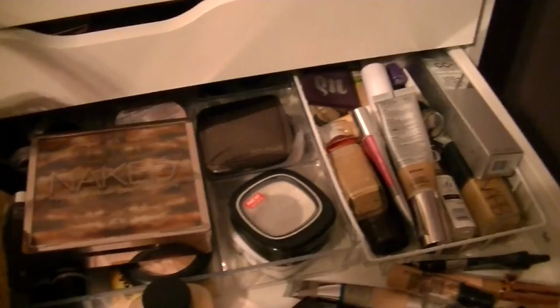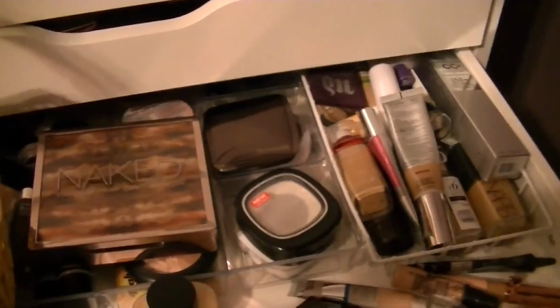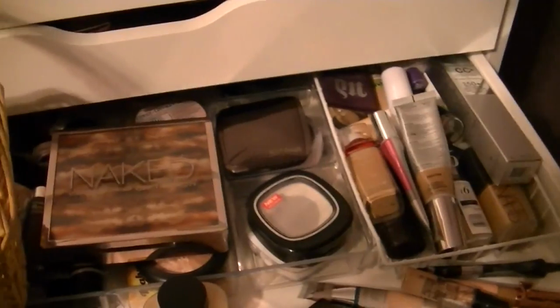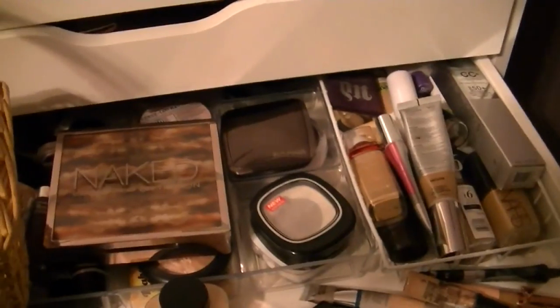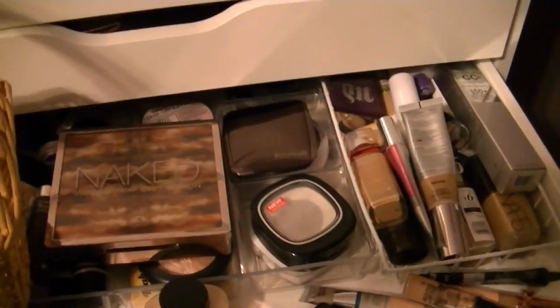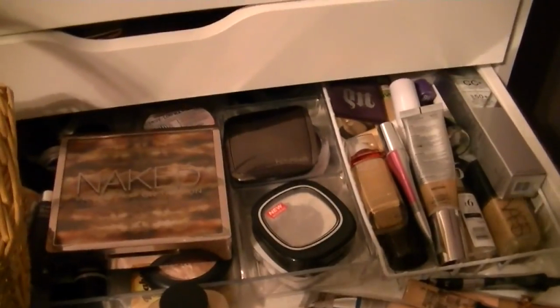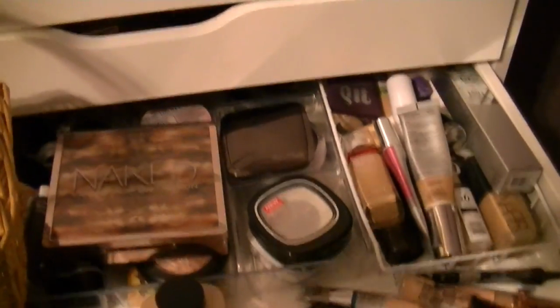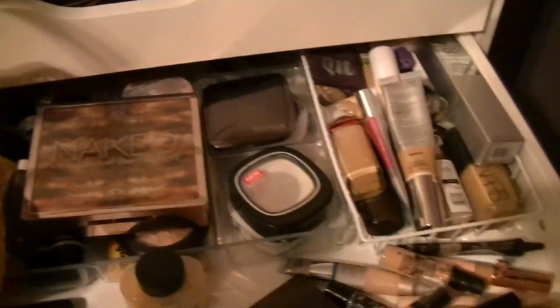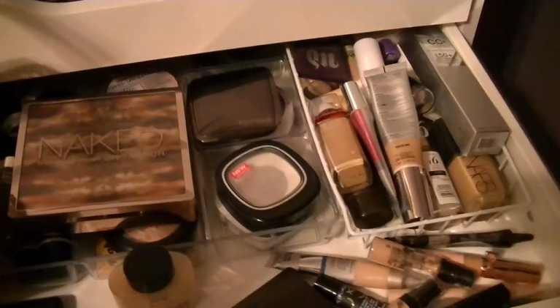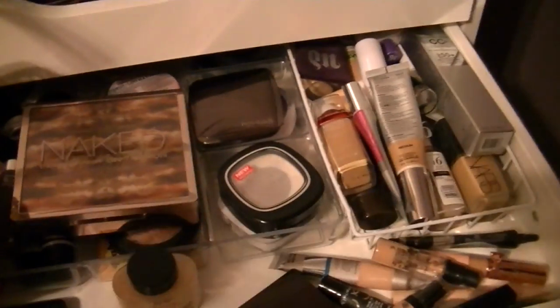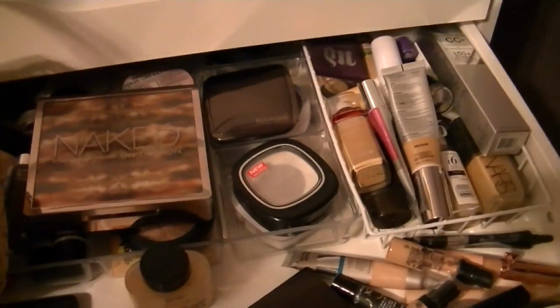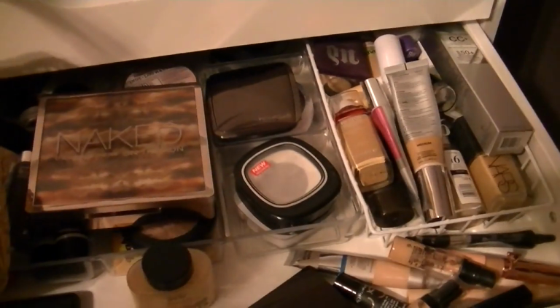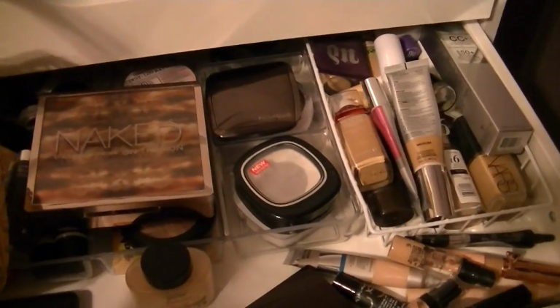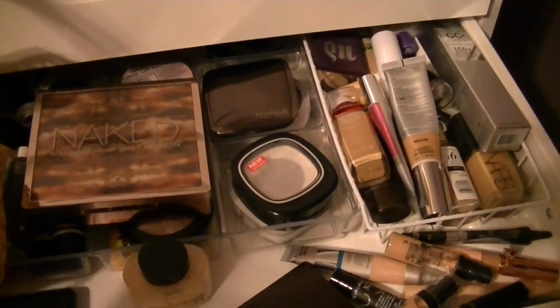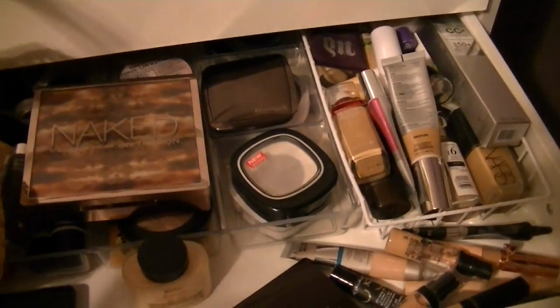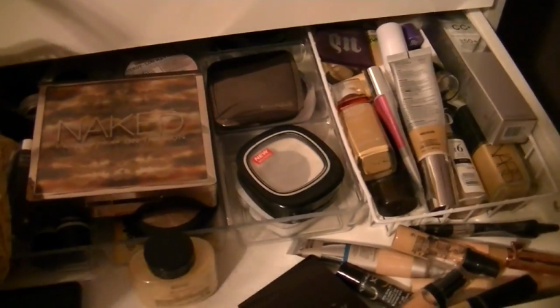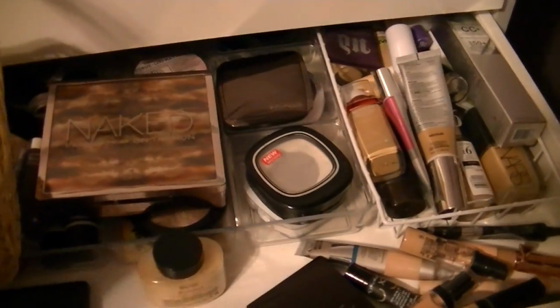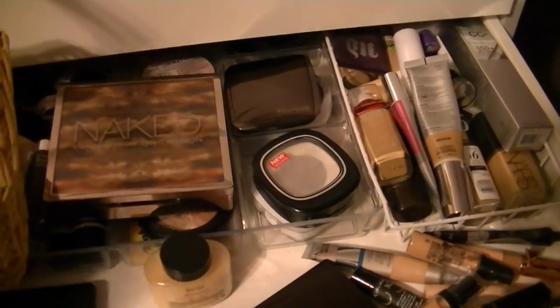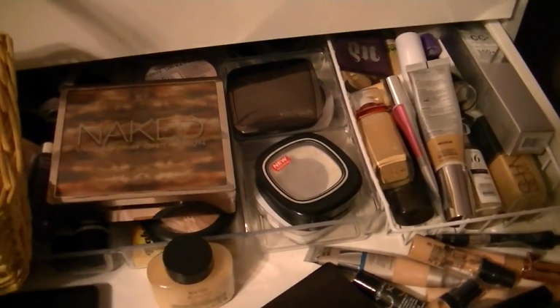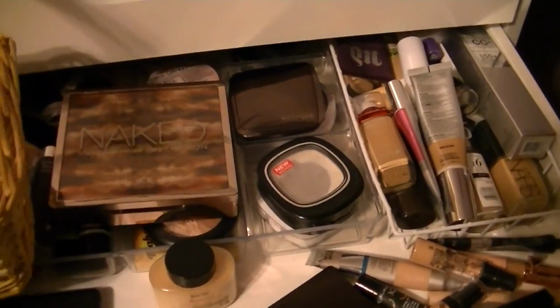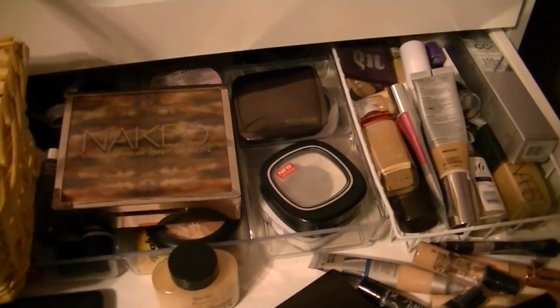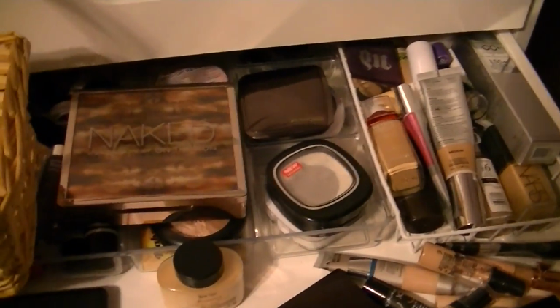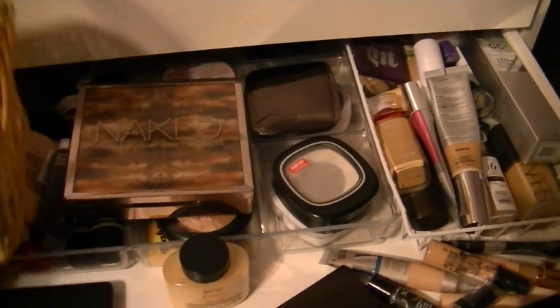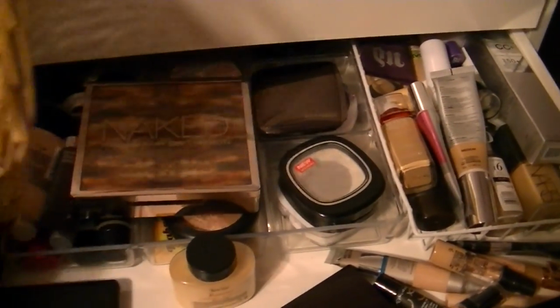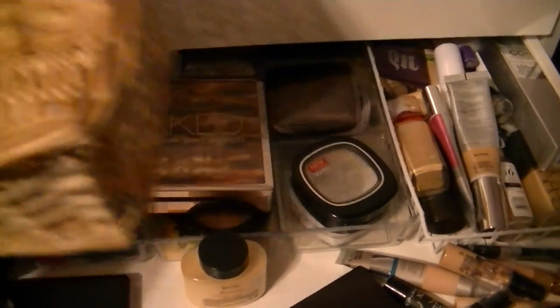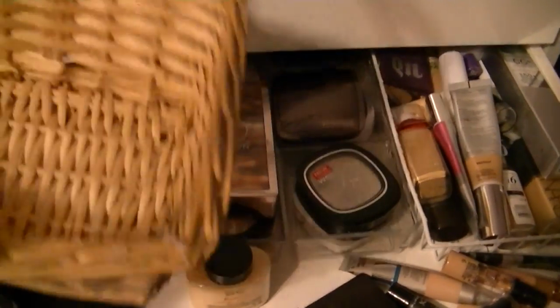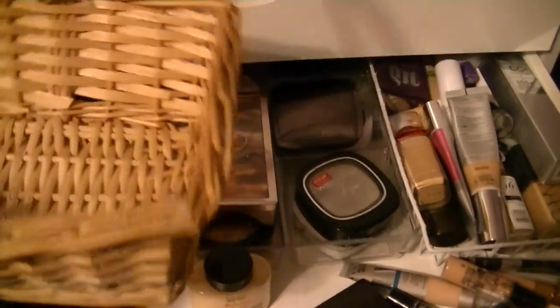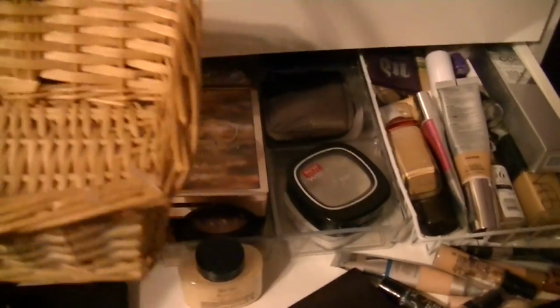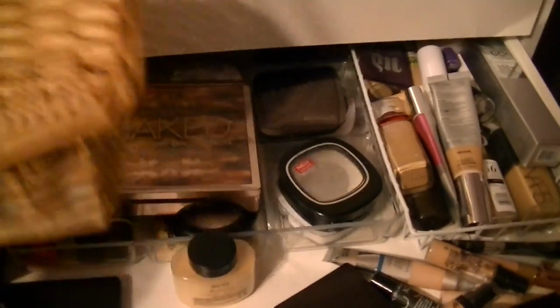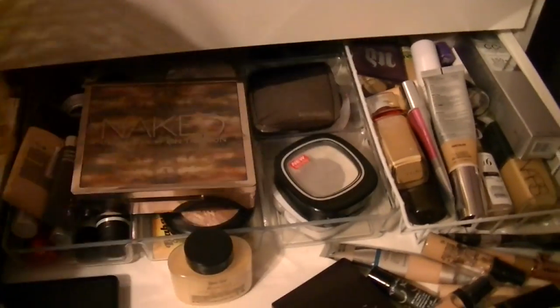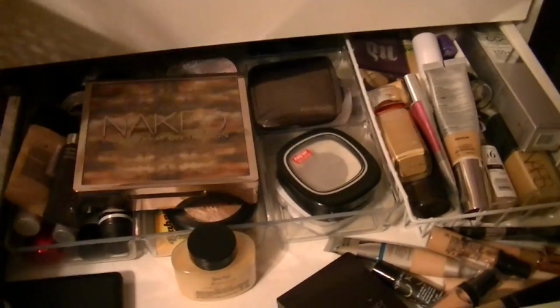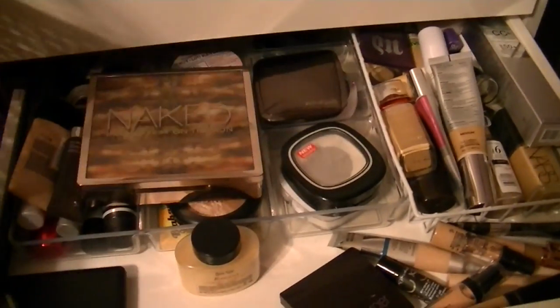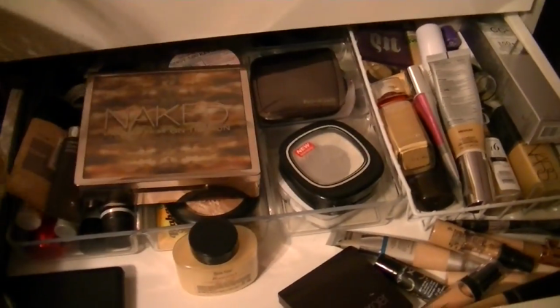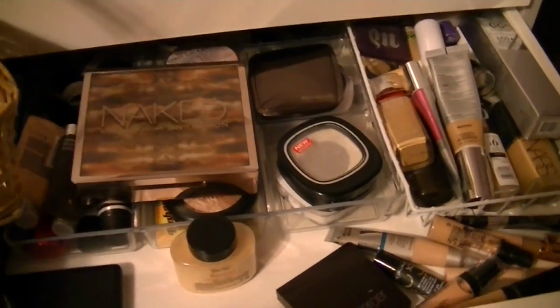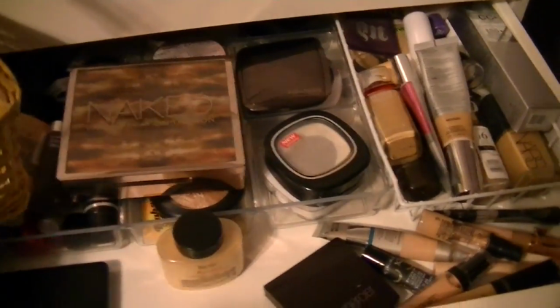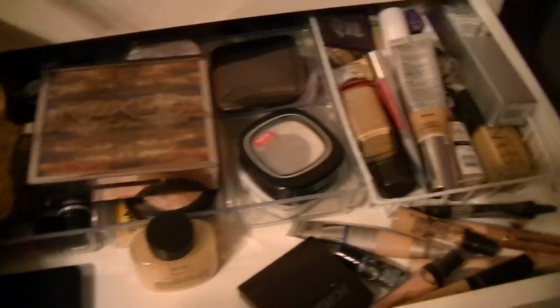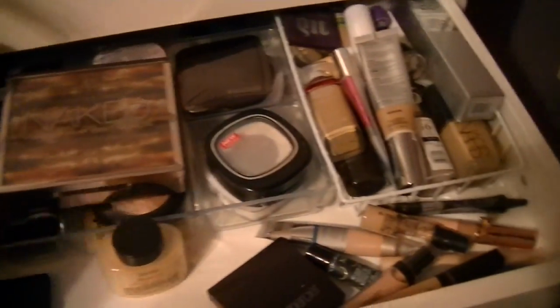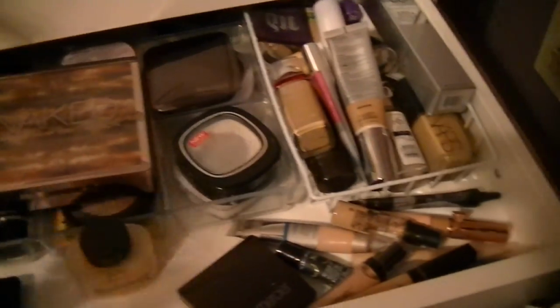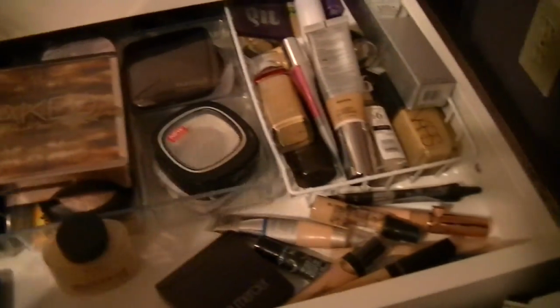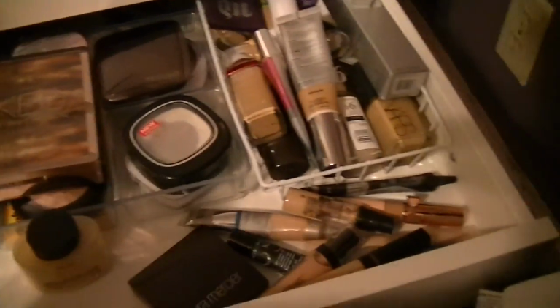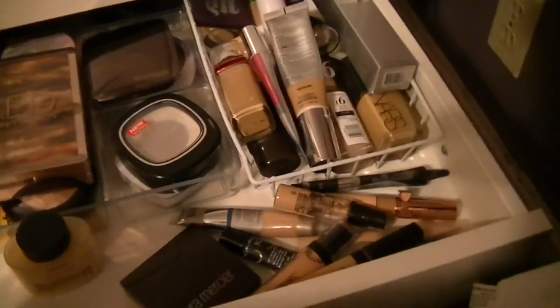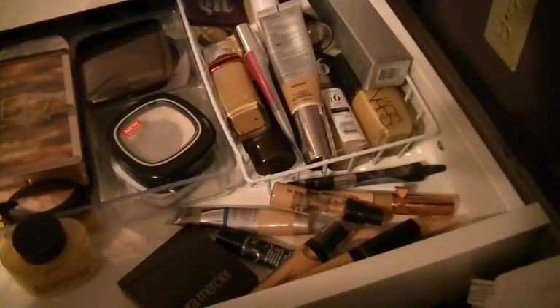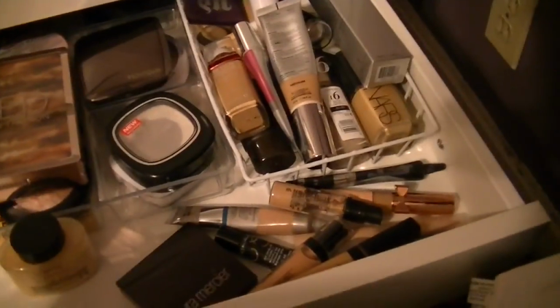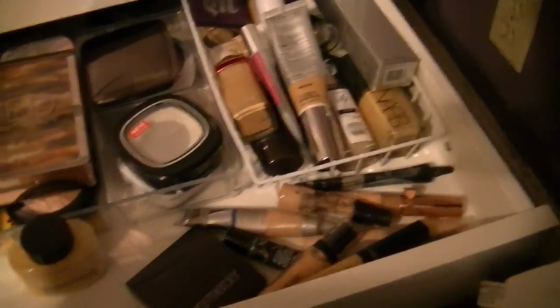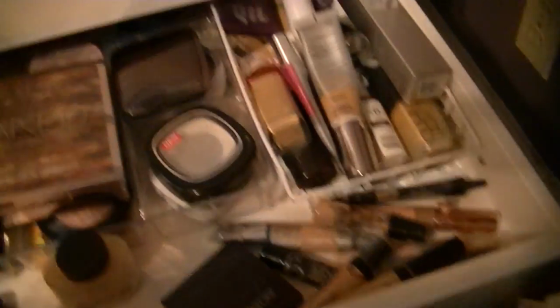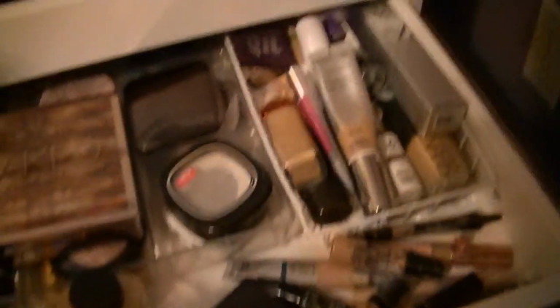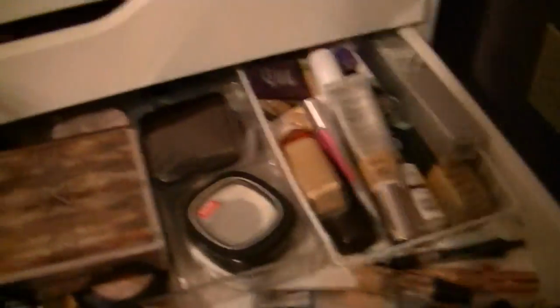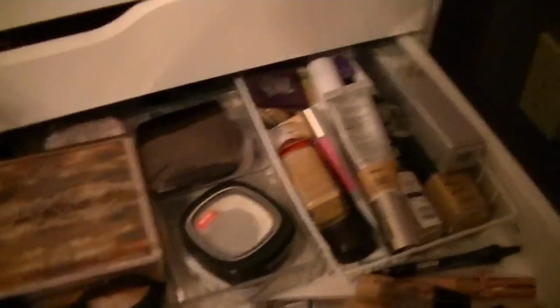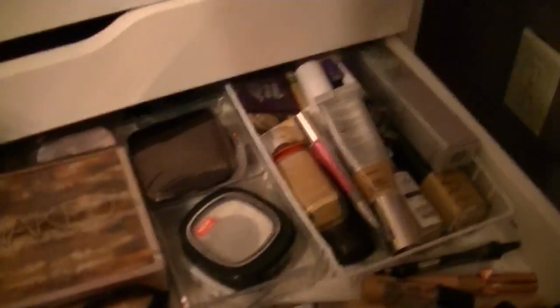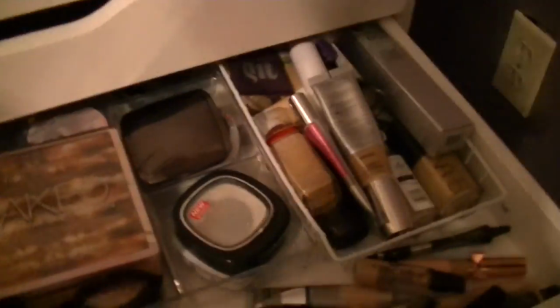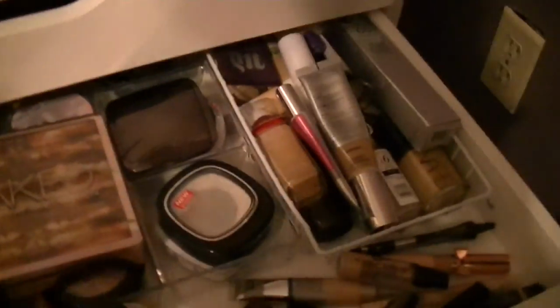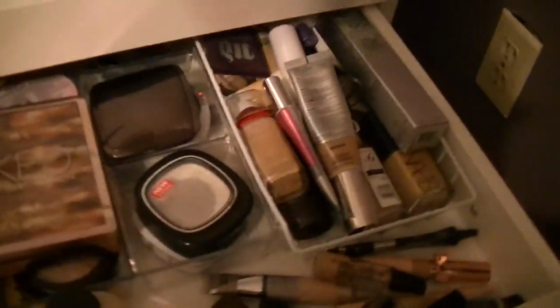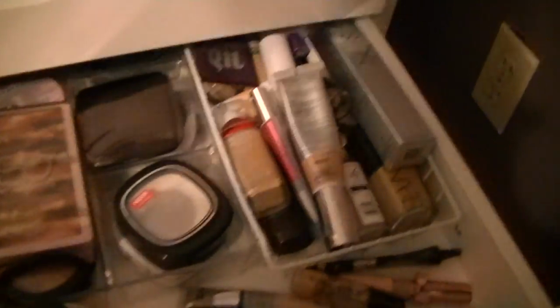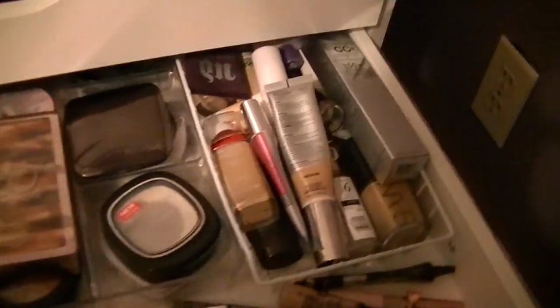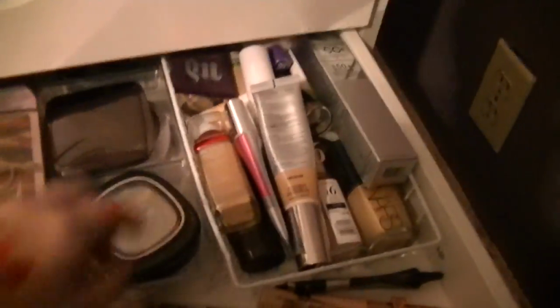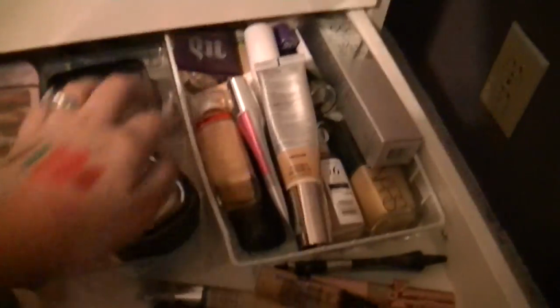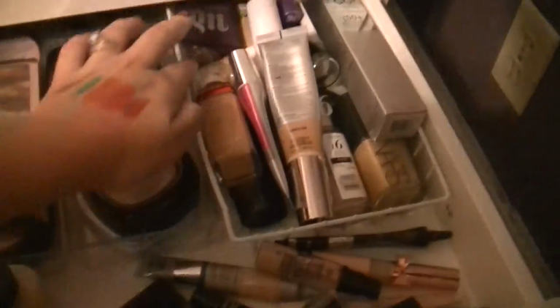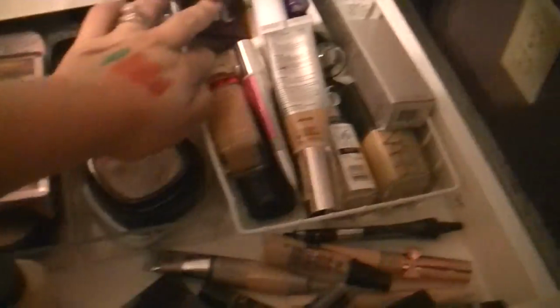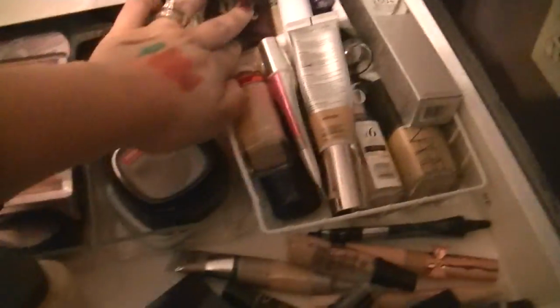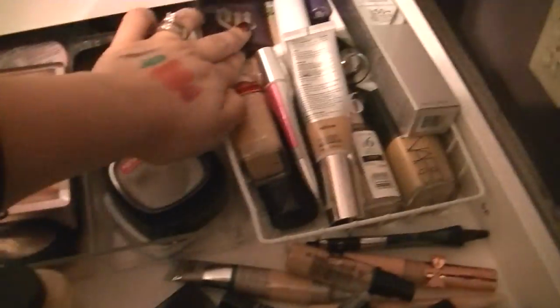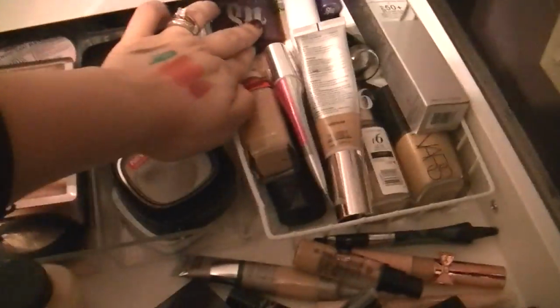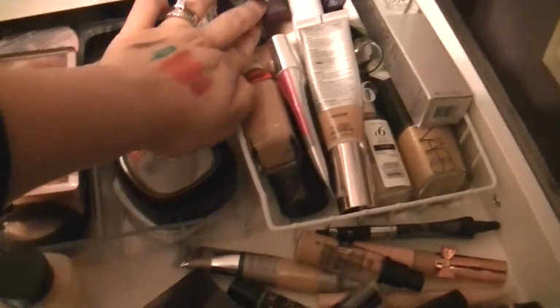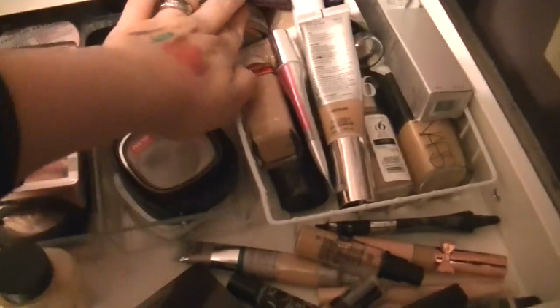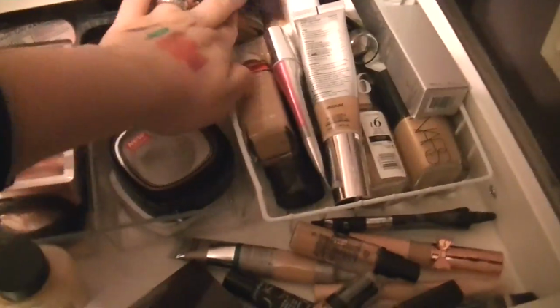Hey guys, welcome back to my channel. It is makeup basket time. Let's go ahead and dive right in here.